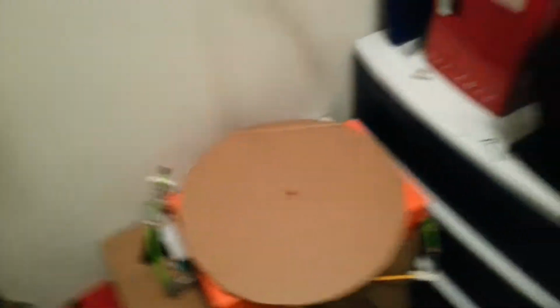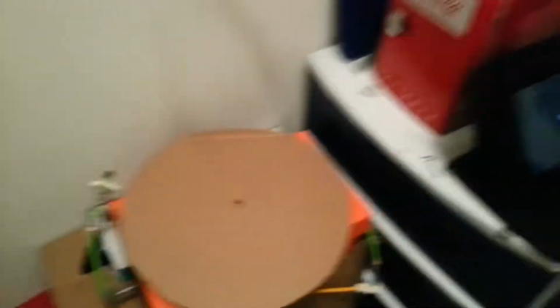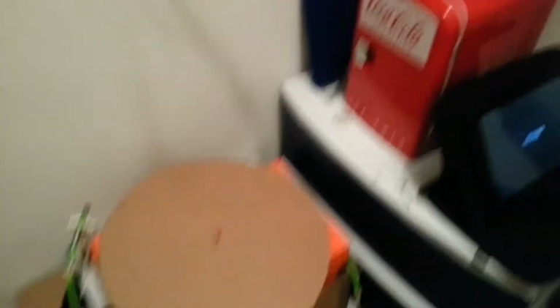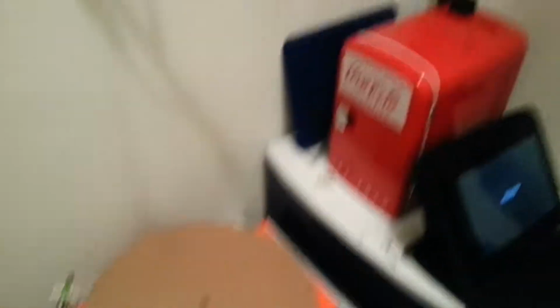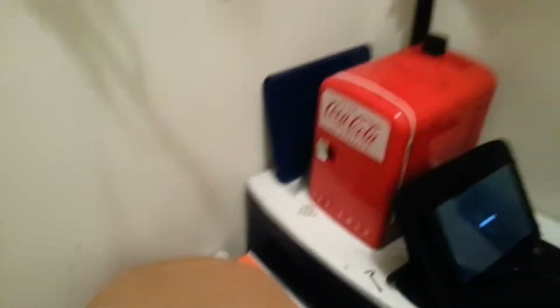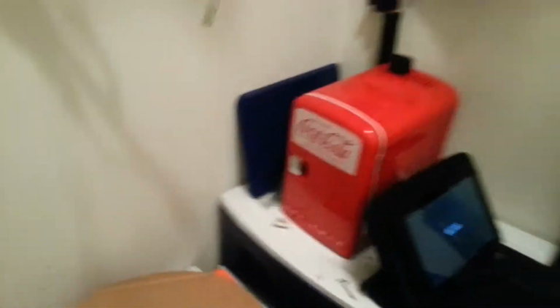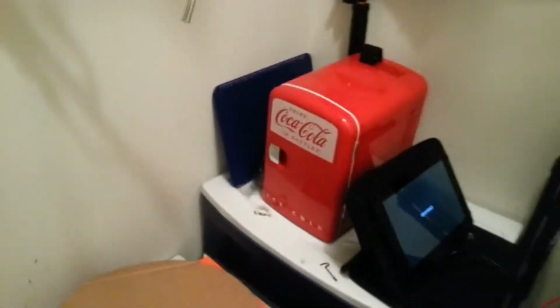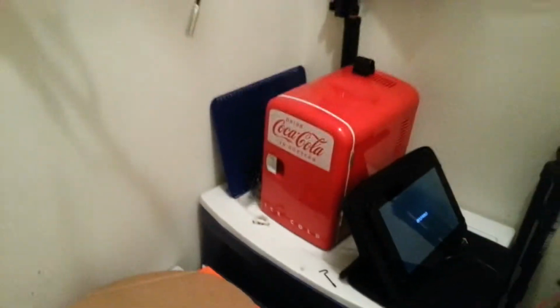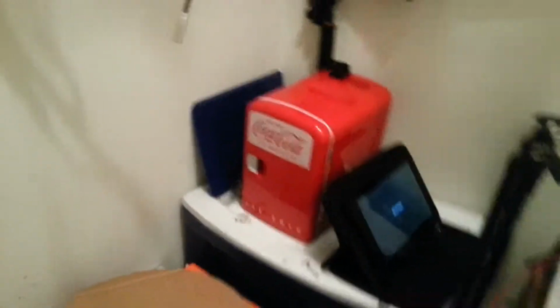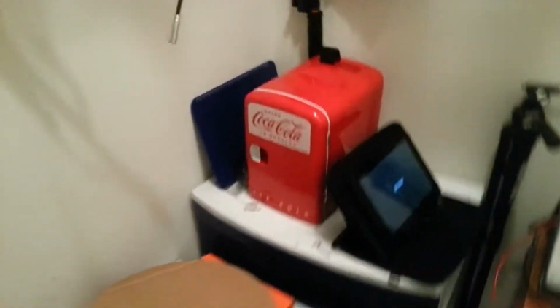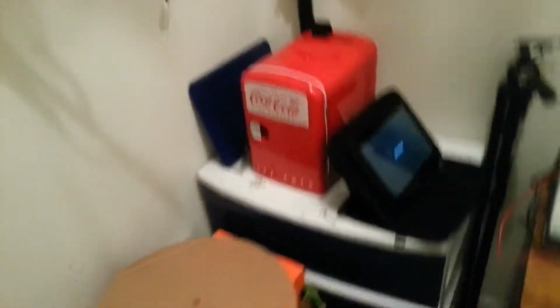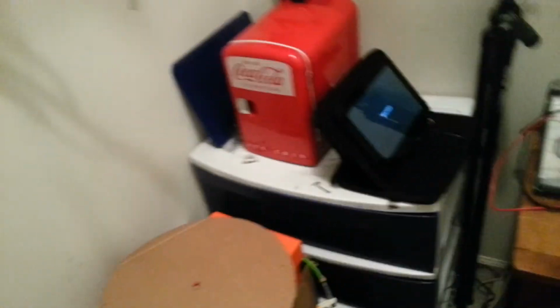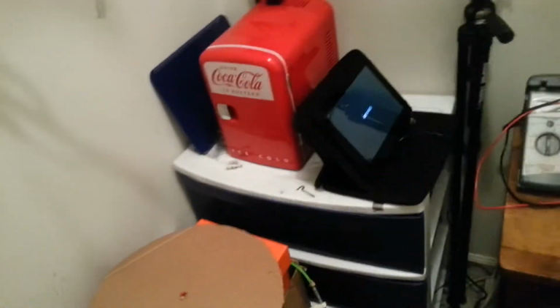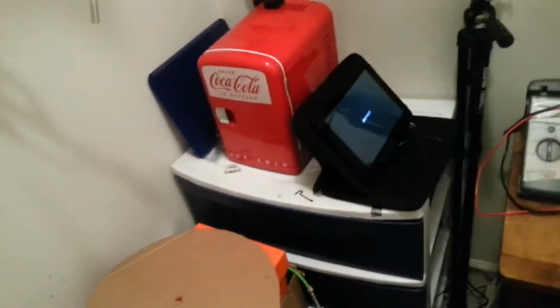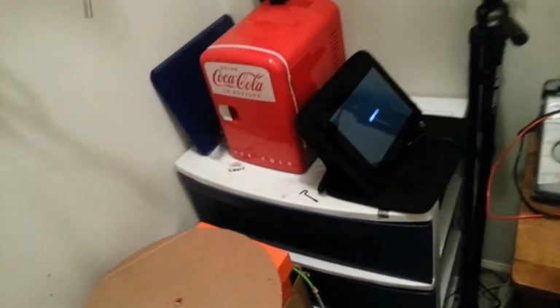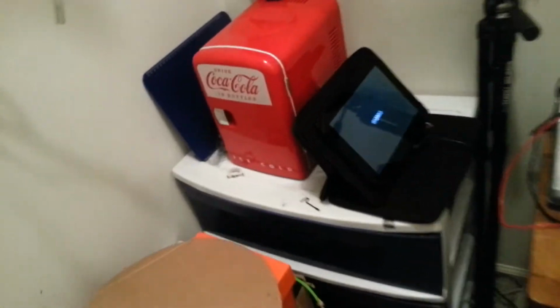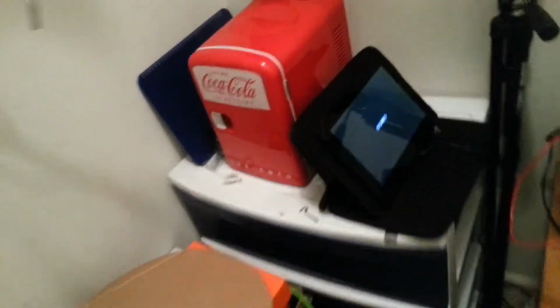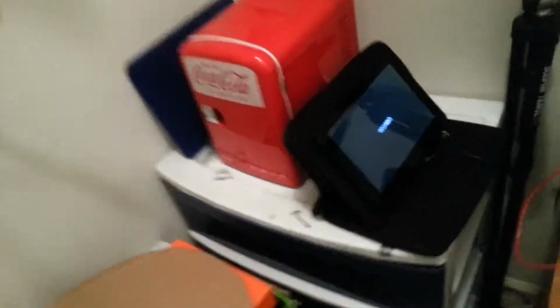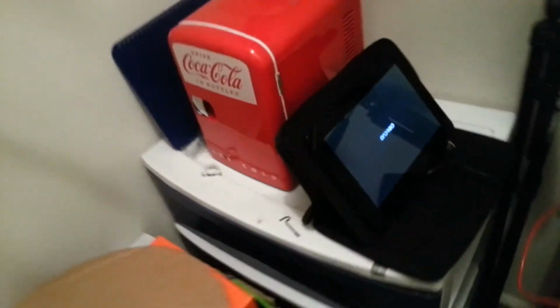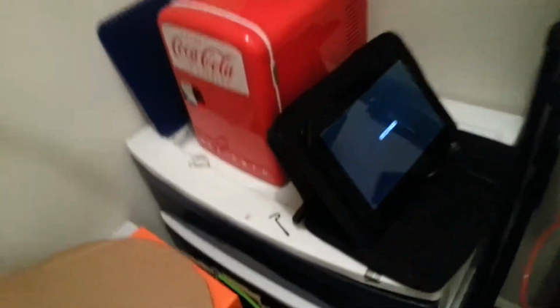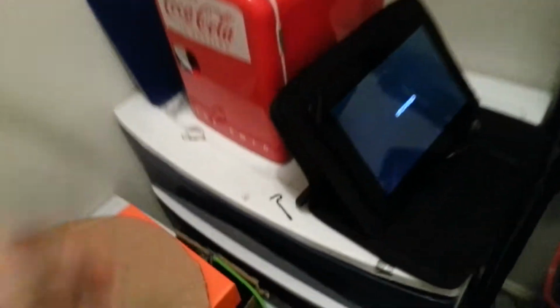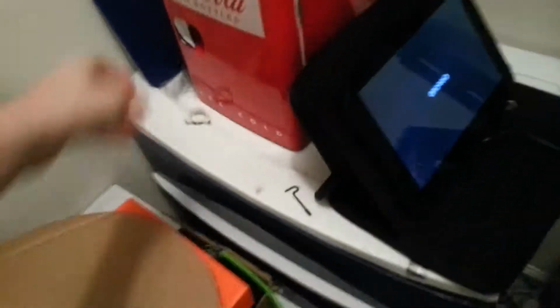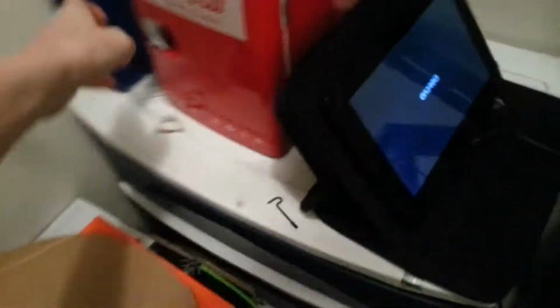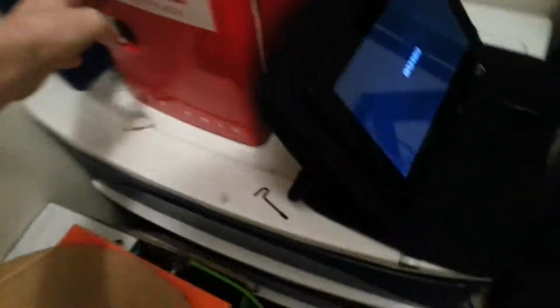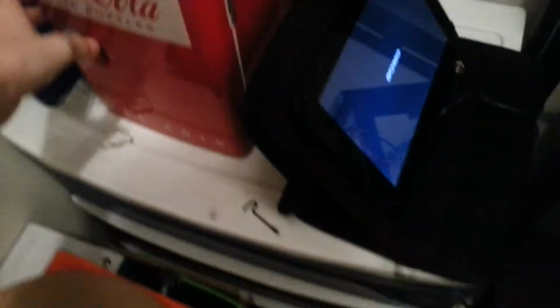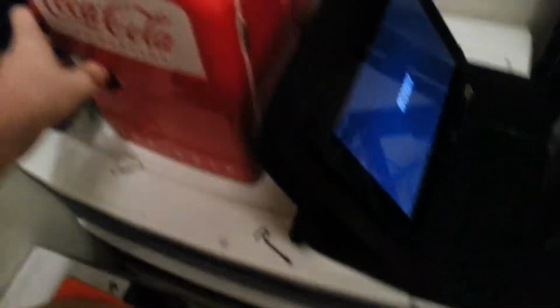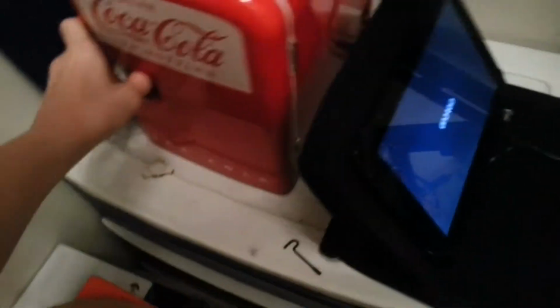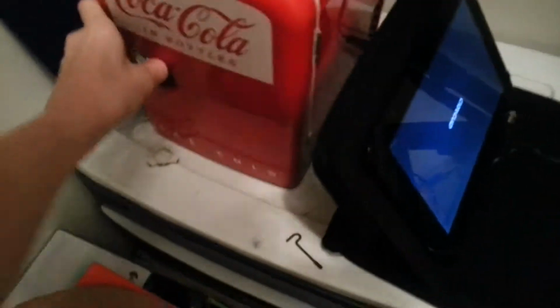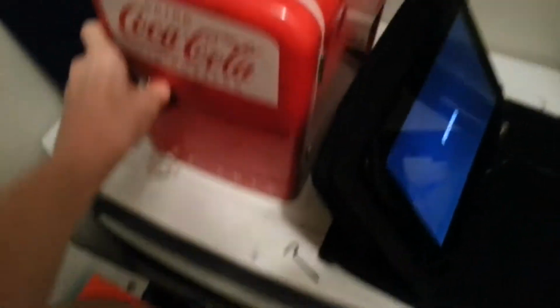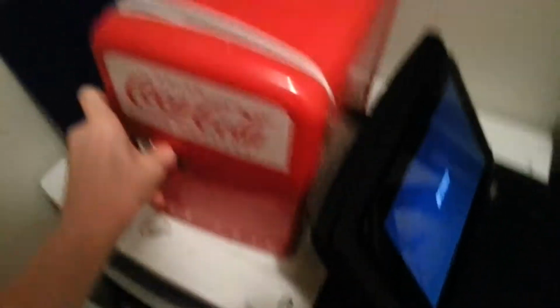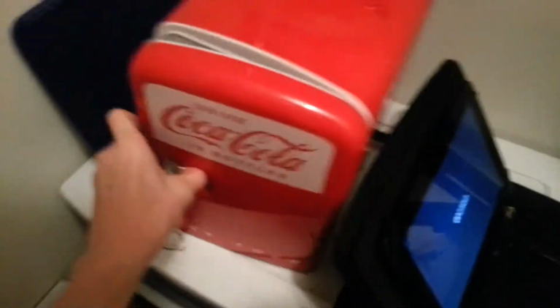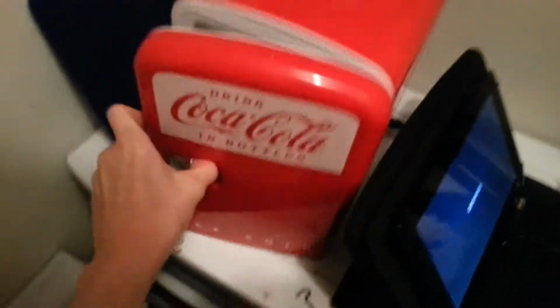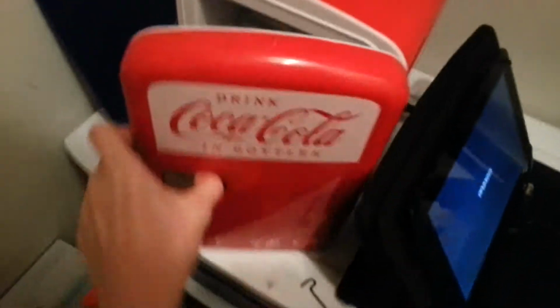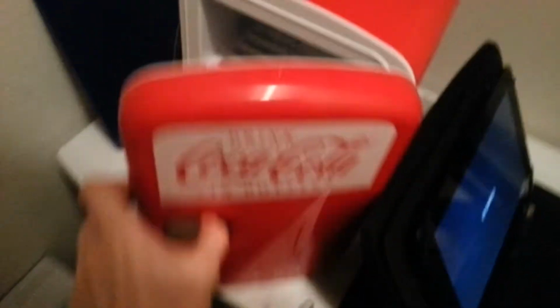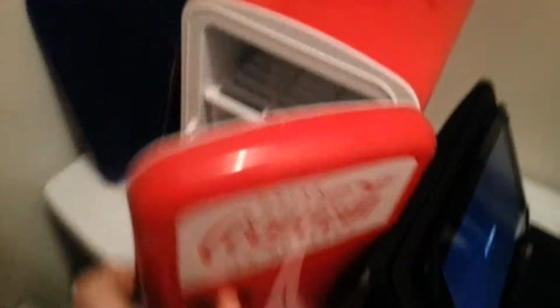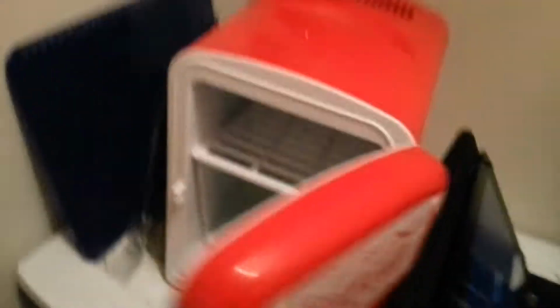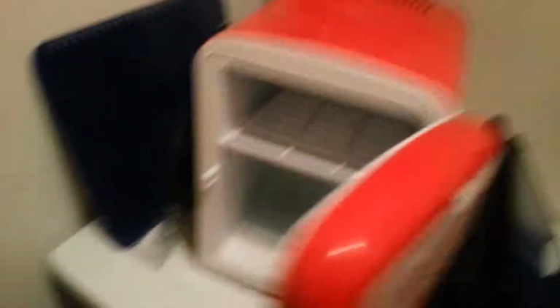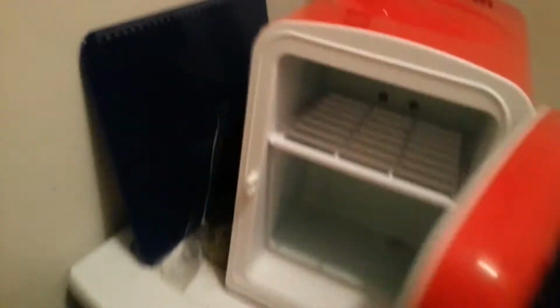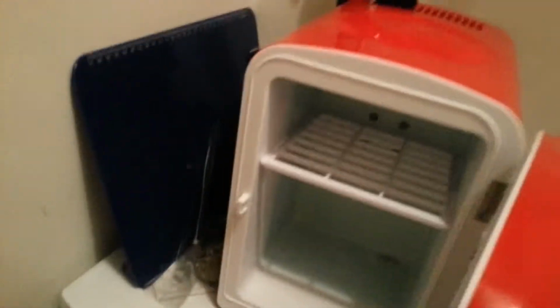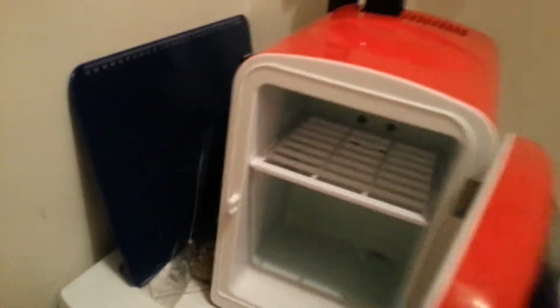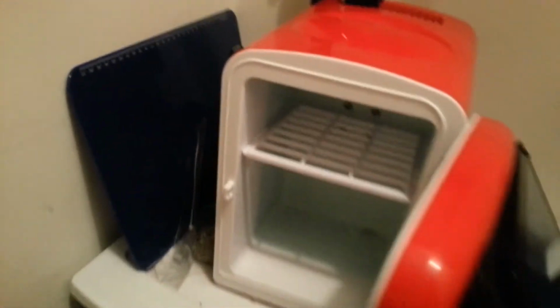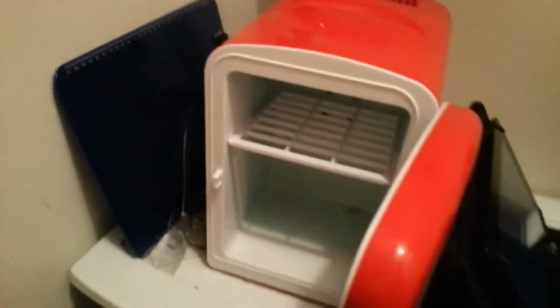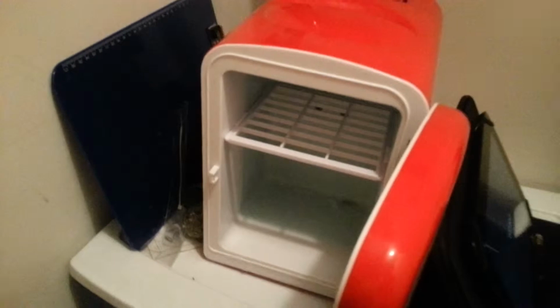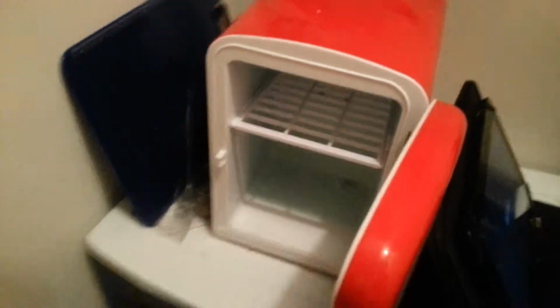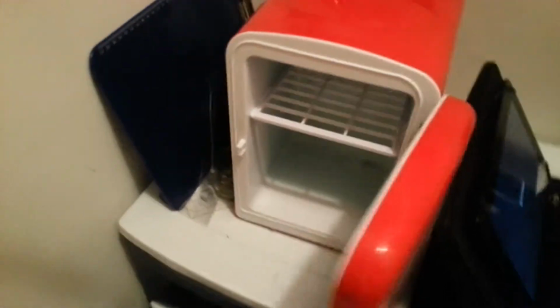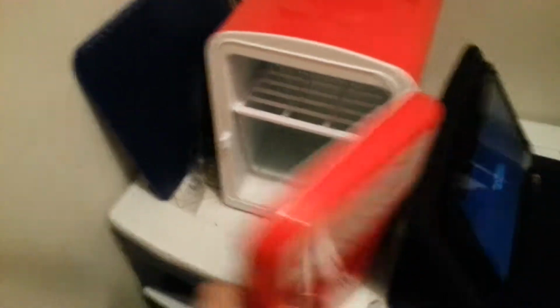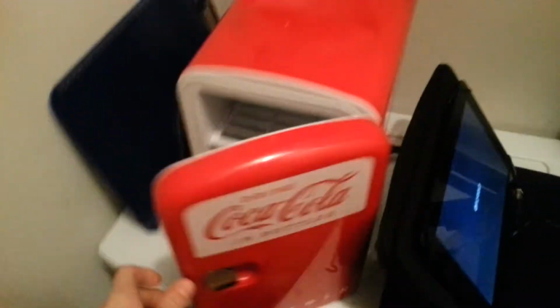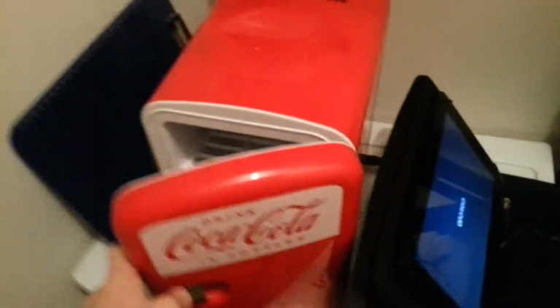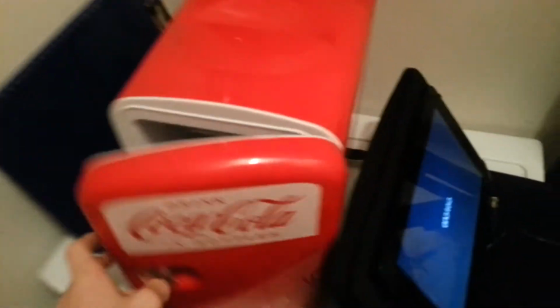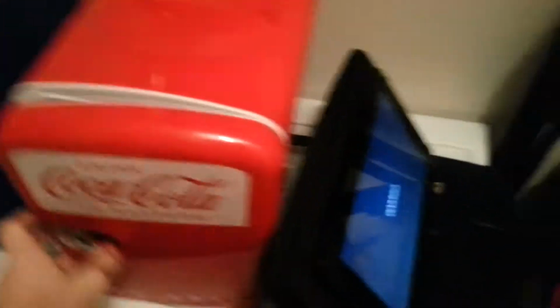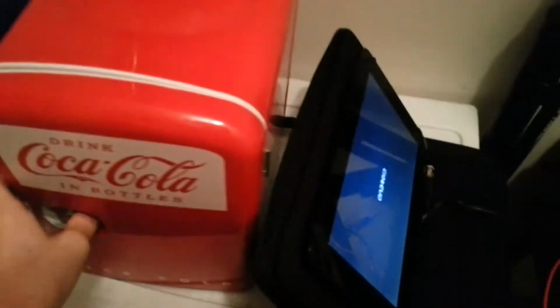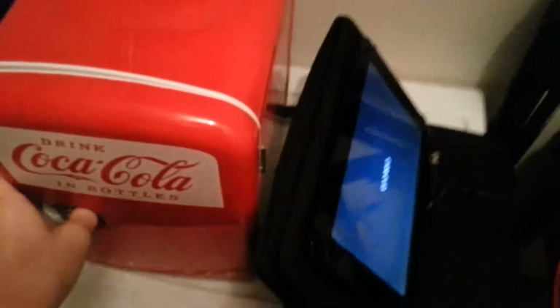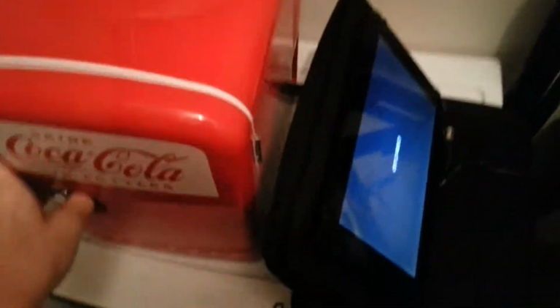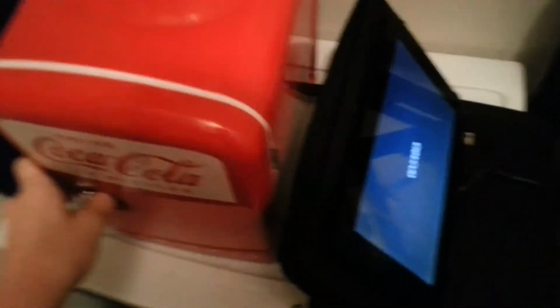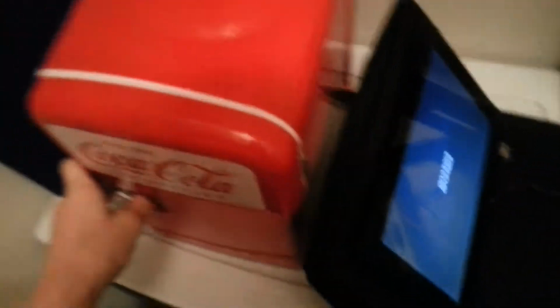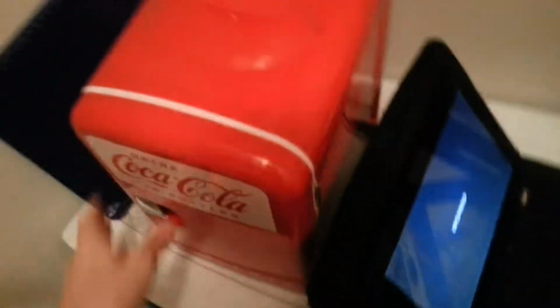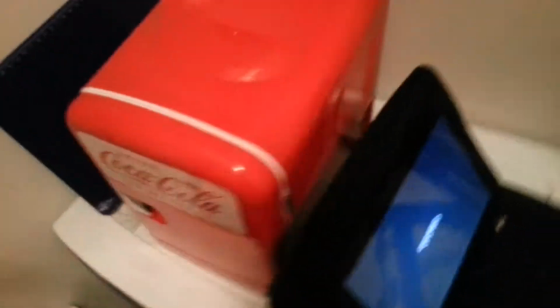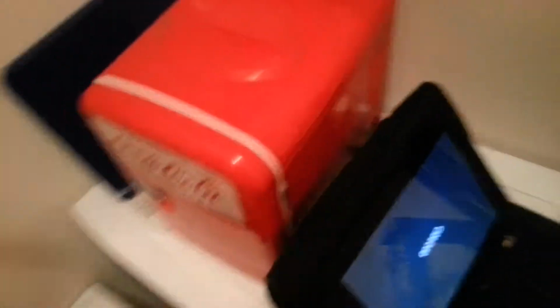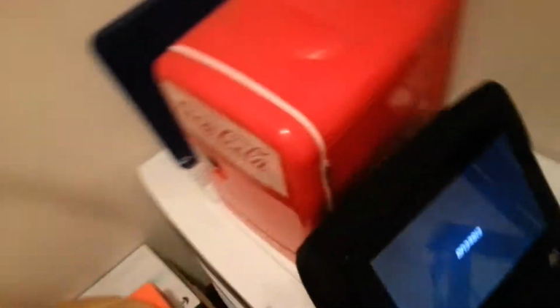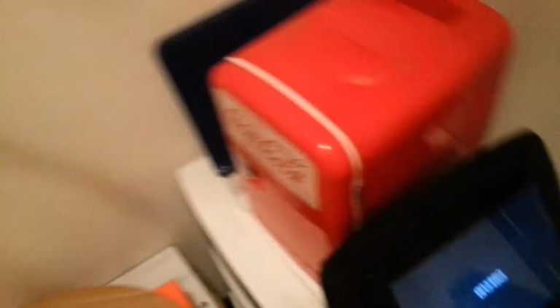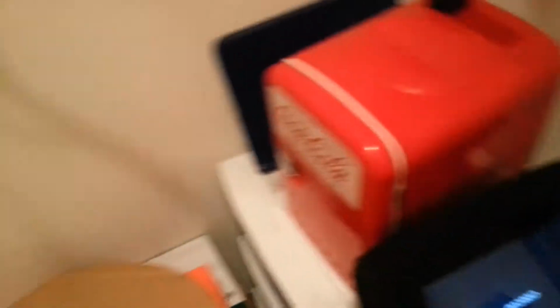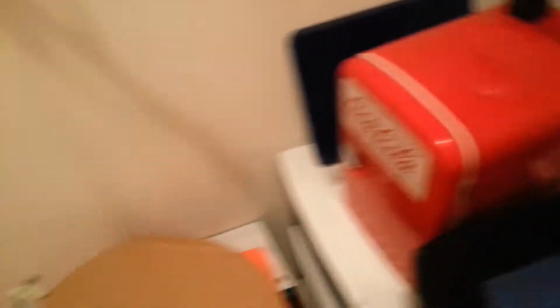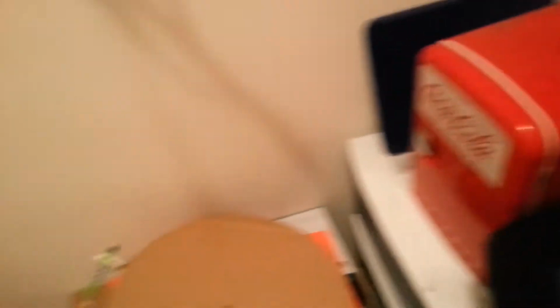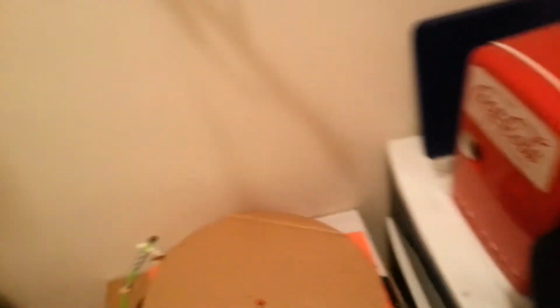And of course we have the mini fridge. Nothing in it — nope, nothing, empty. Of course.